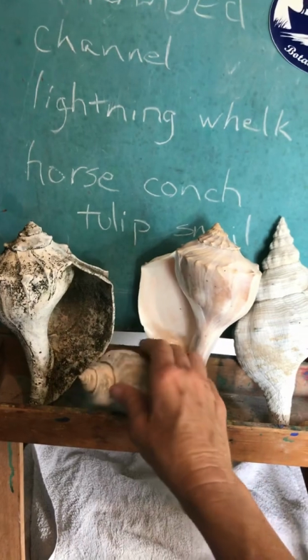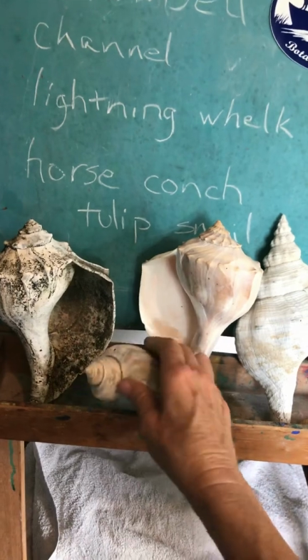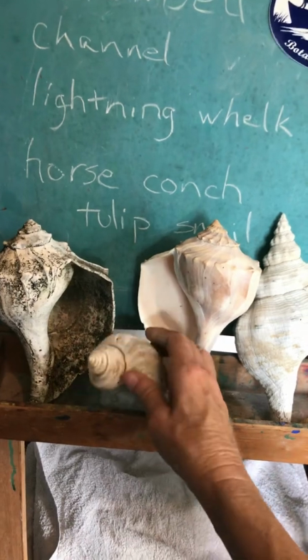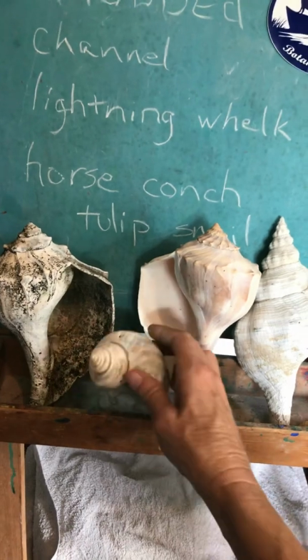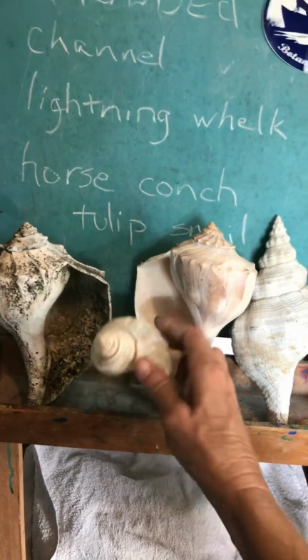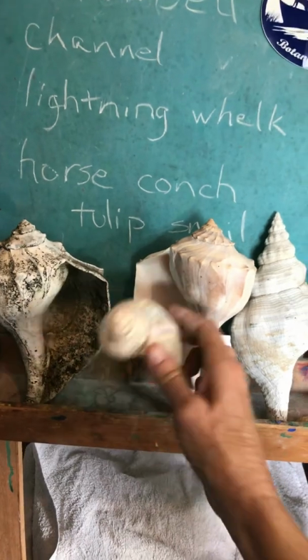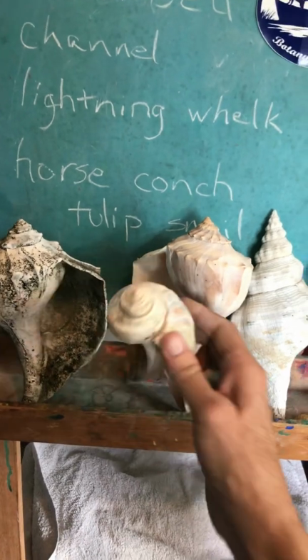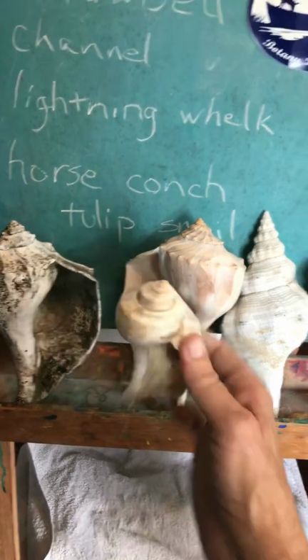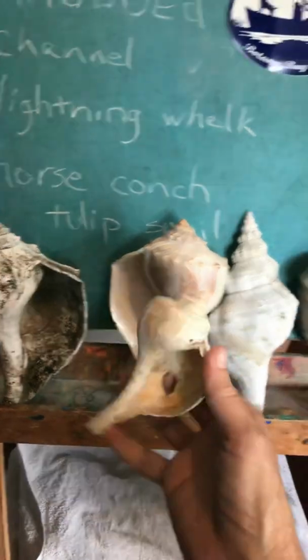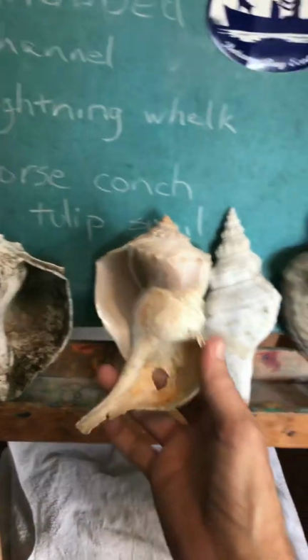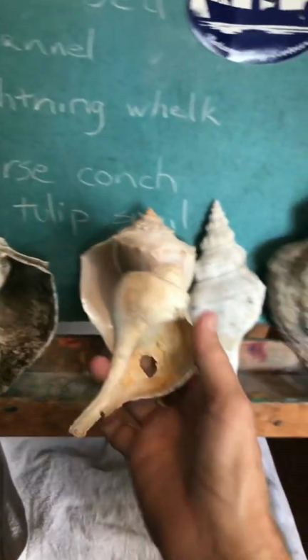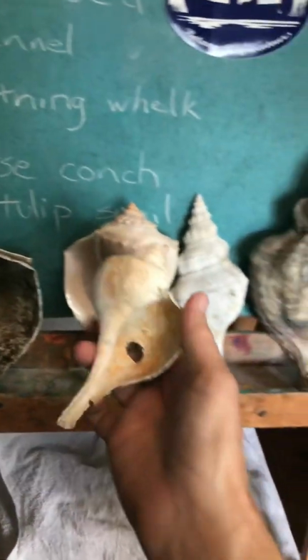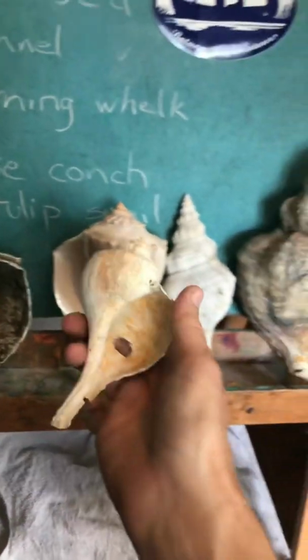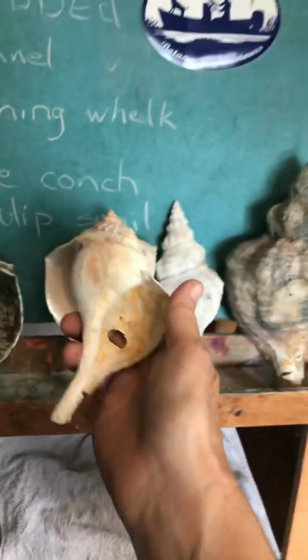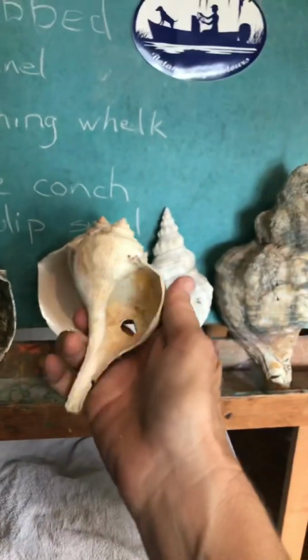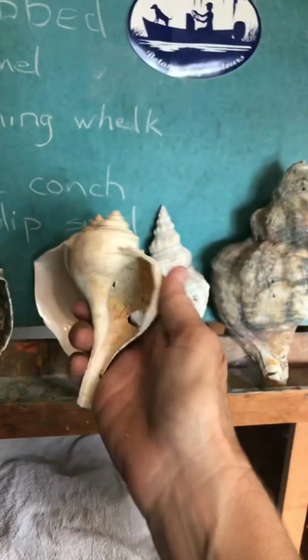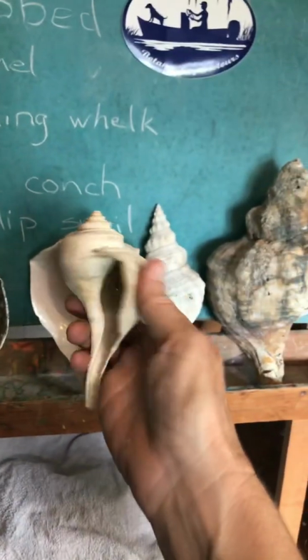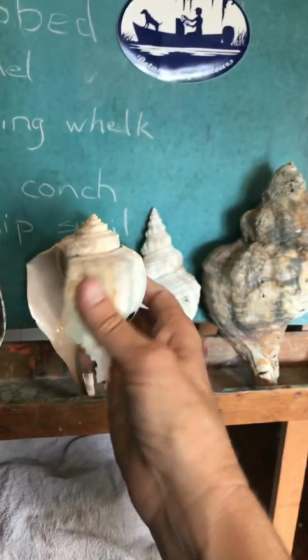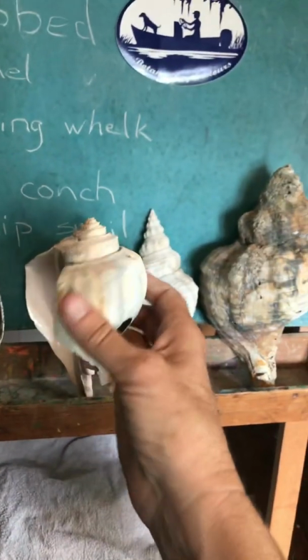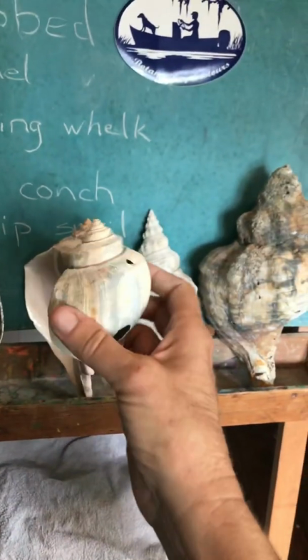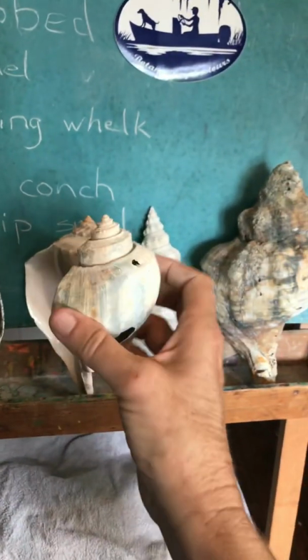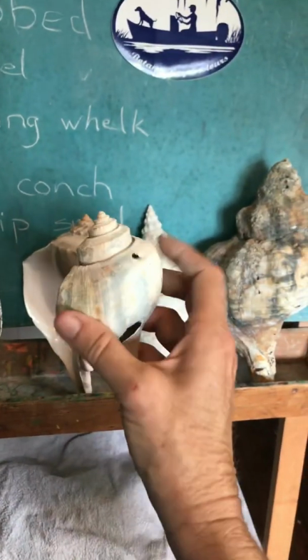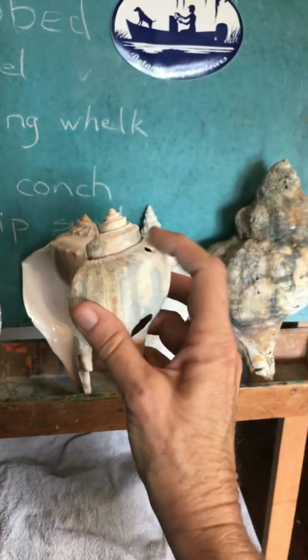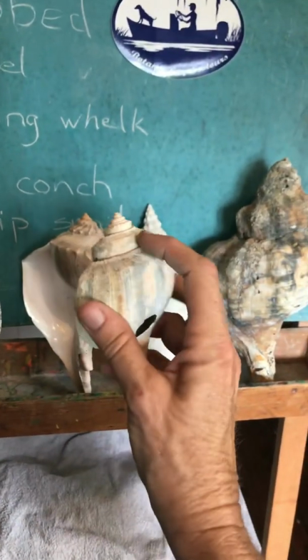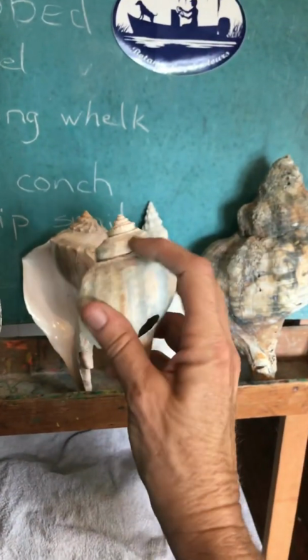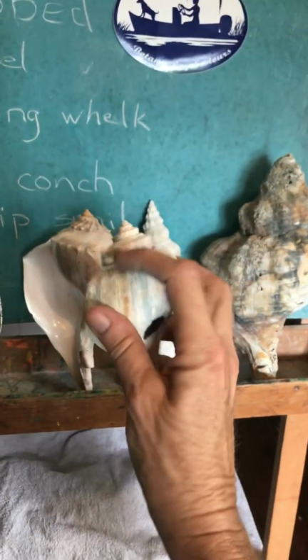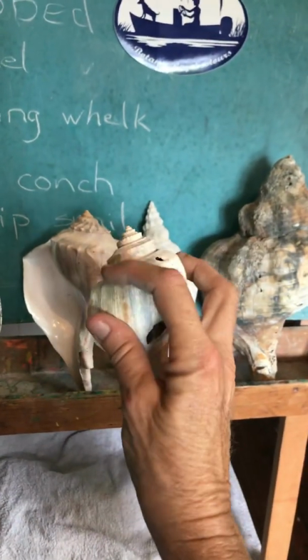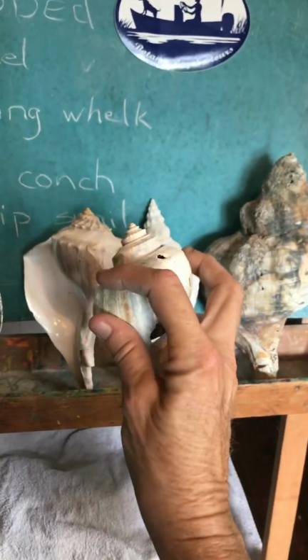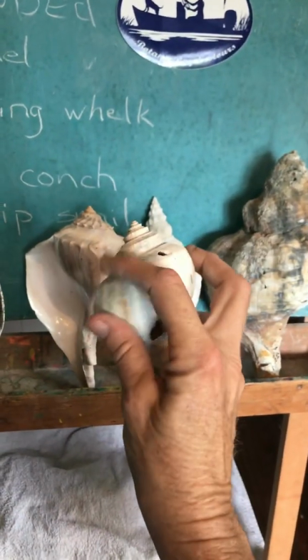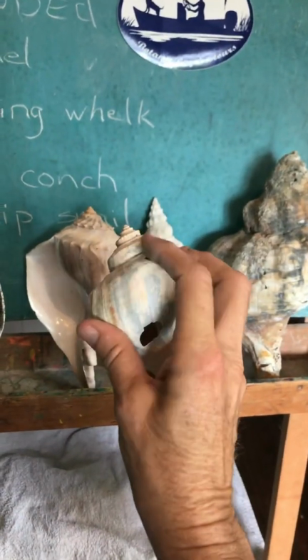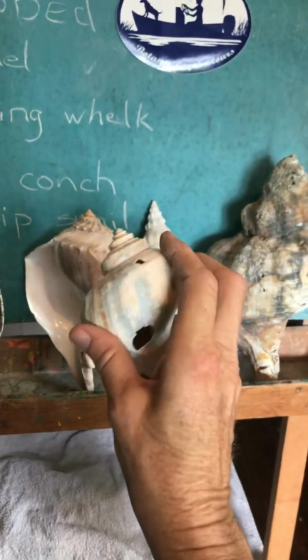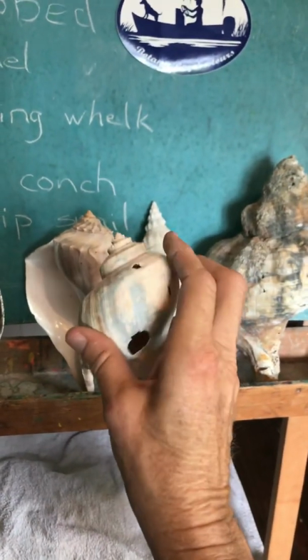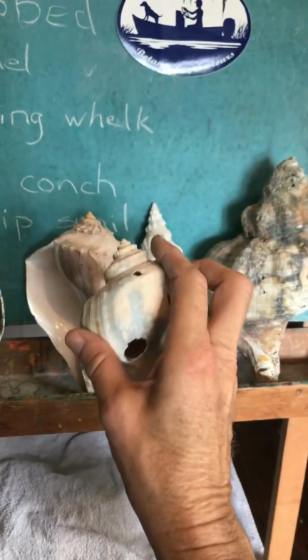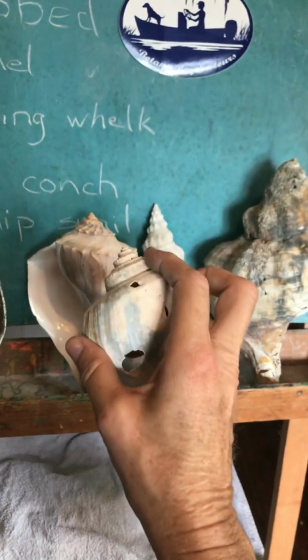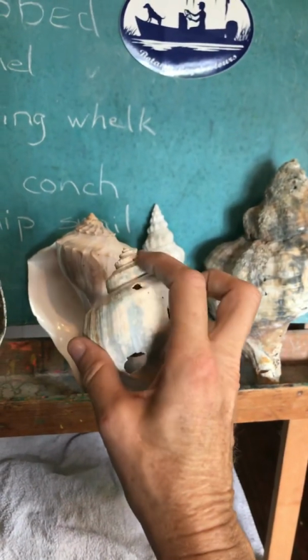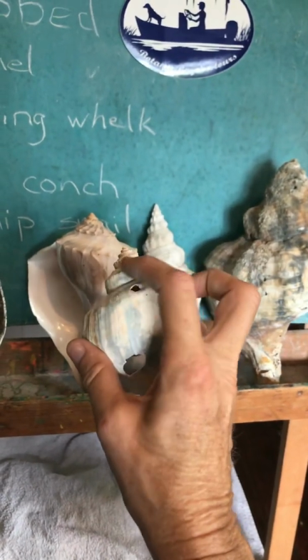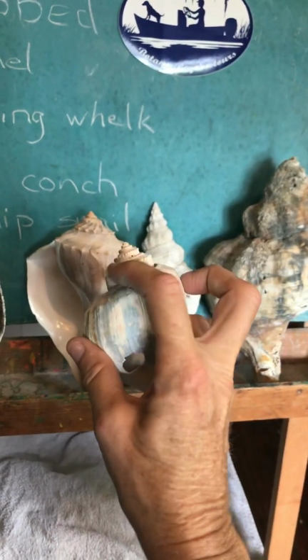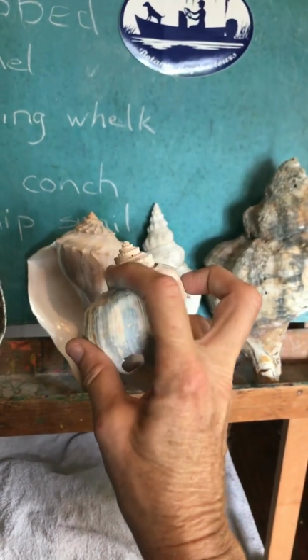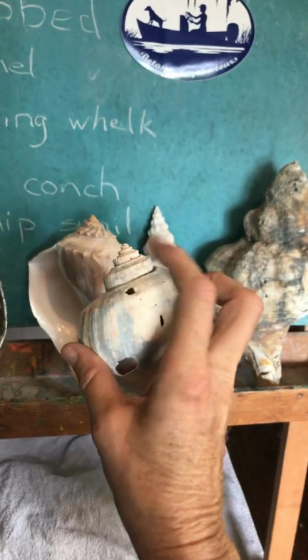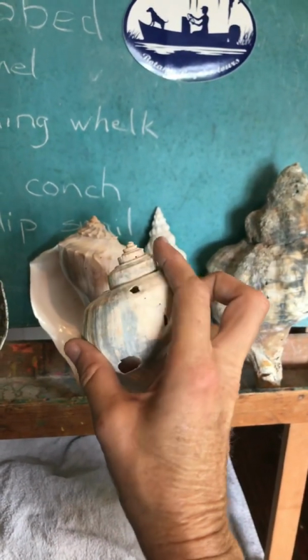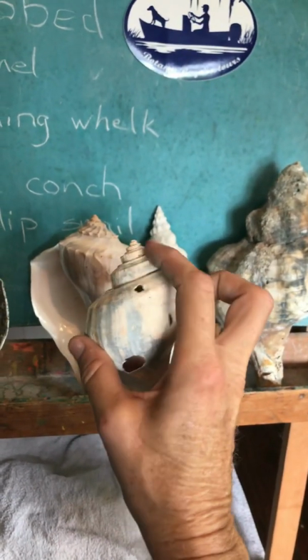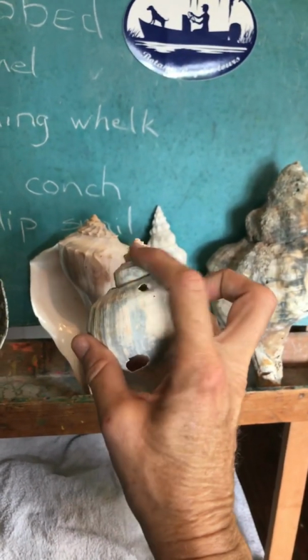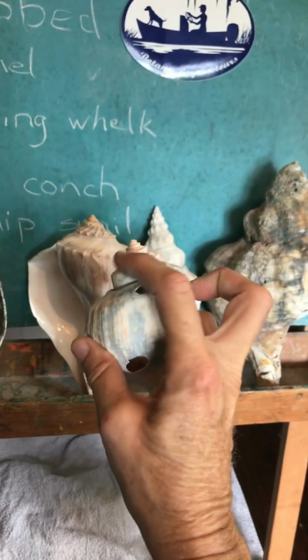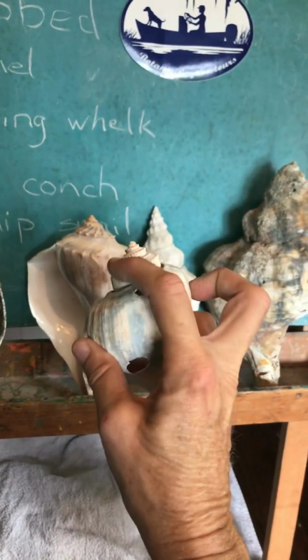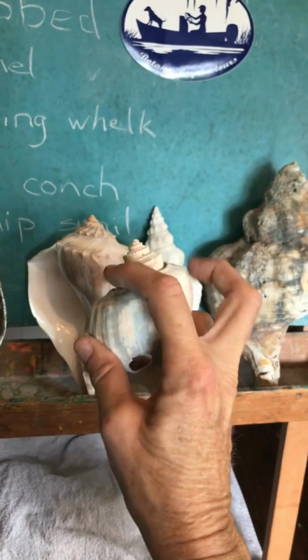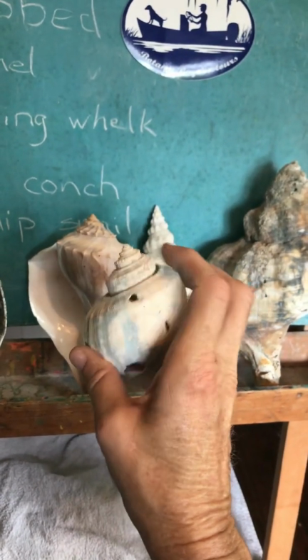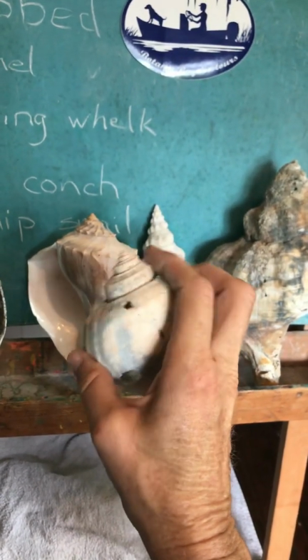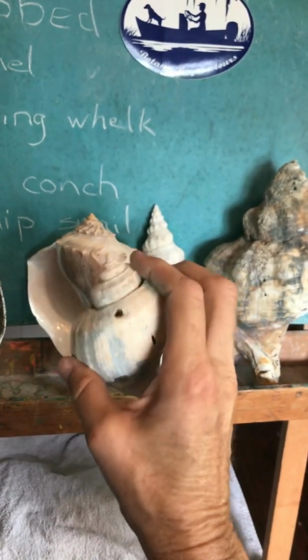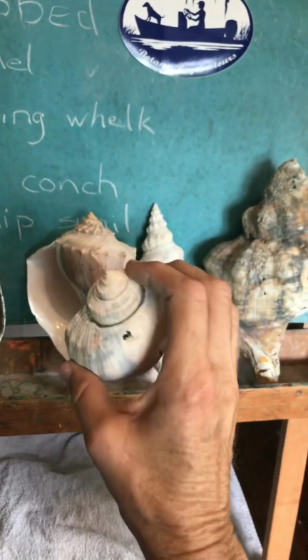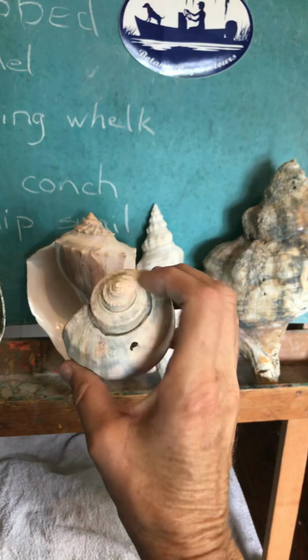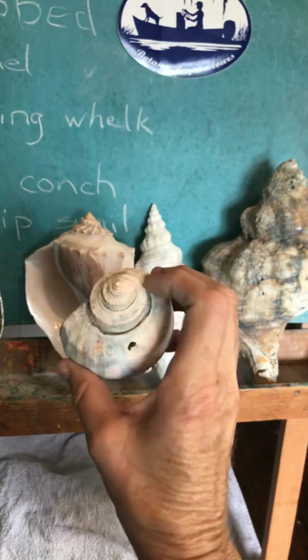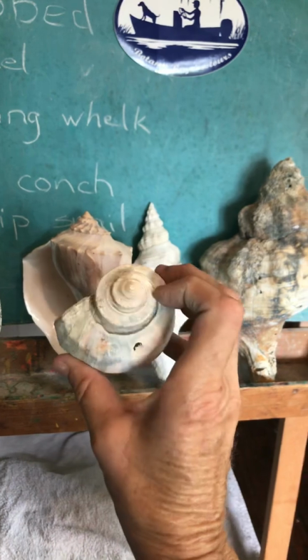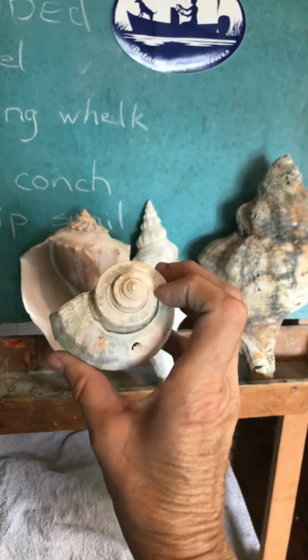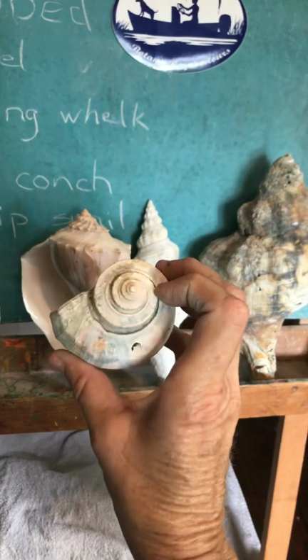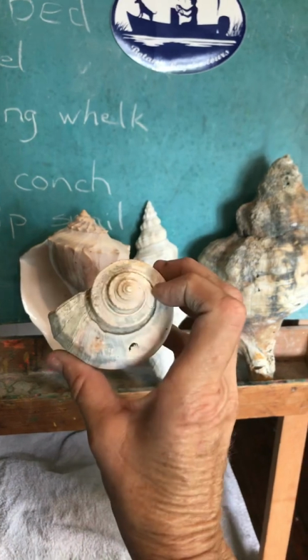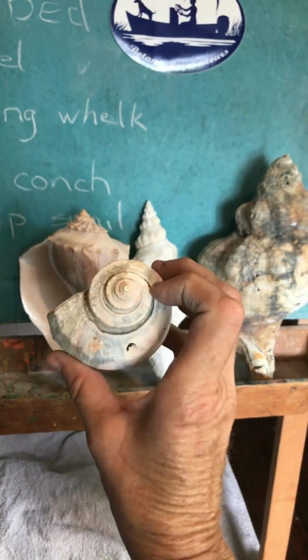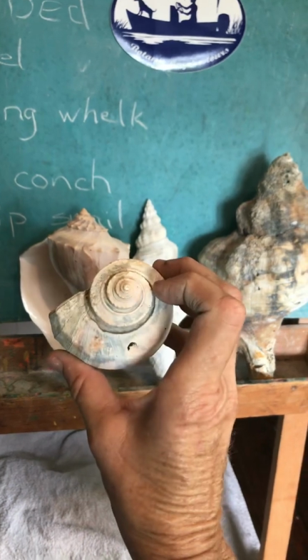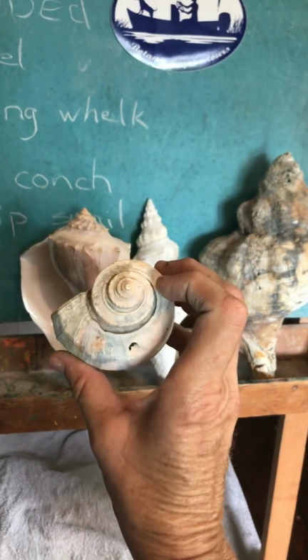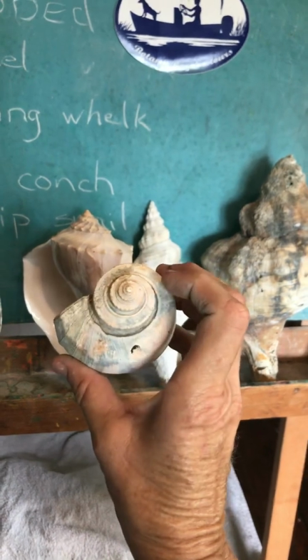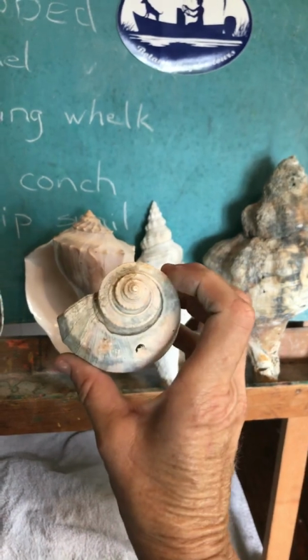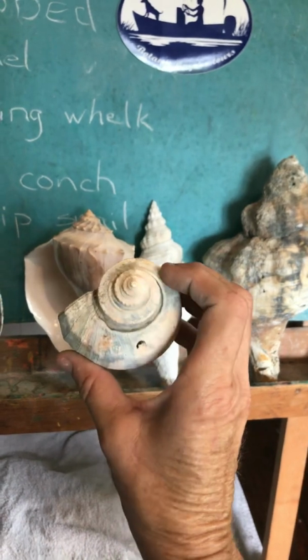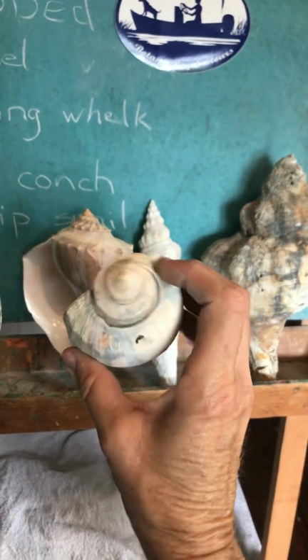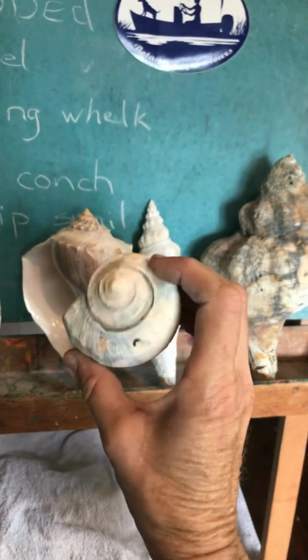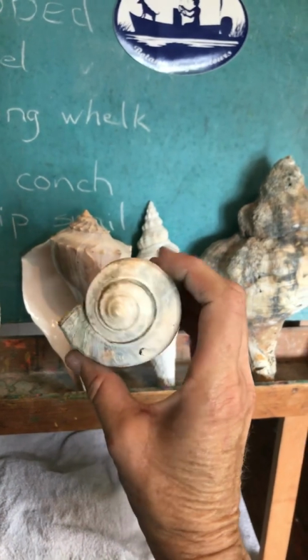The channel, or channeled whelk, is smooth. You don't see those knobs on the spirals.